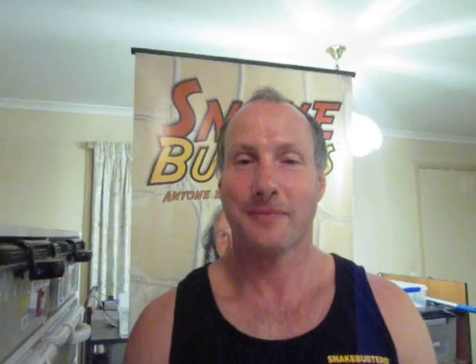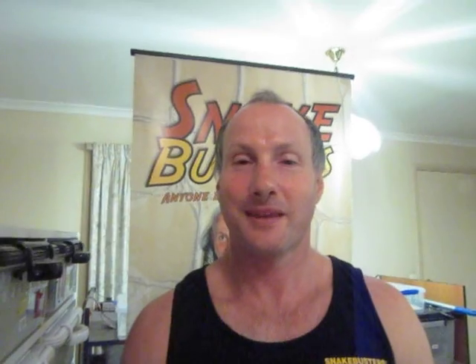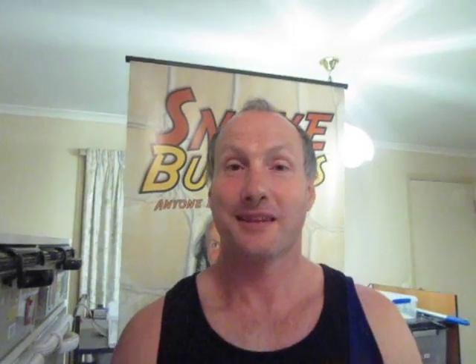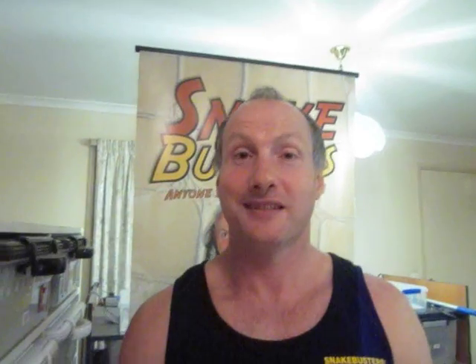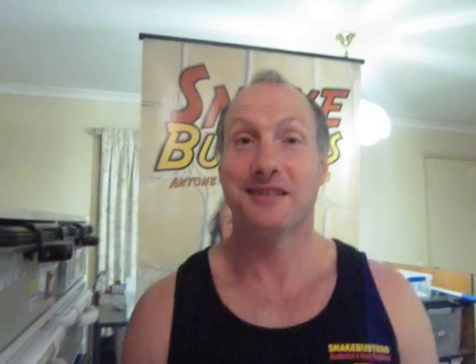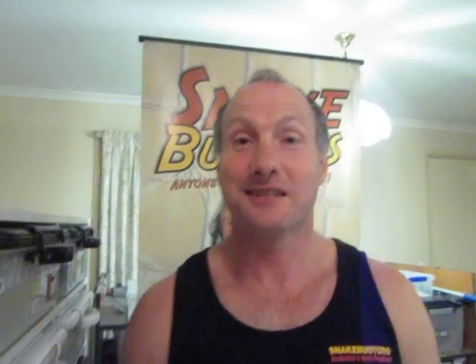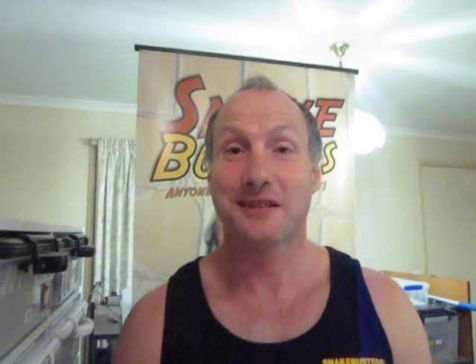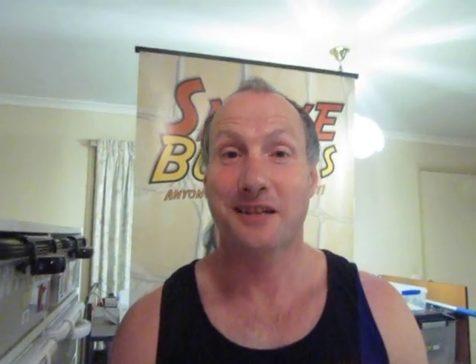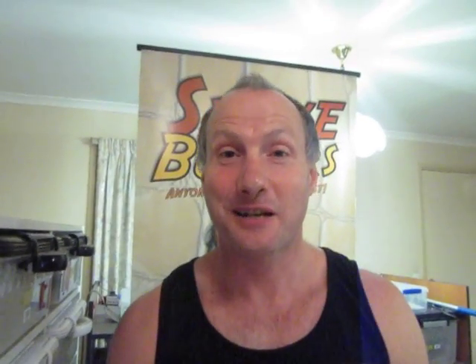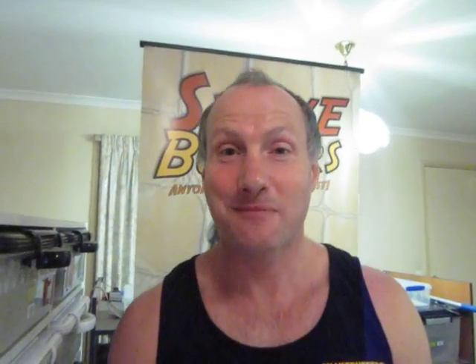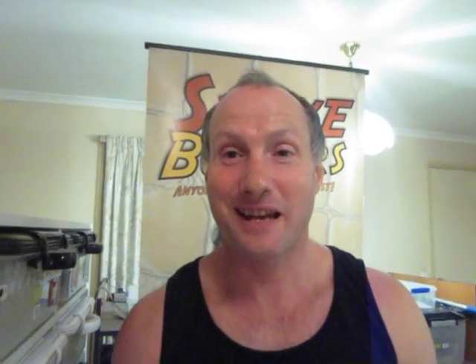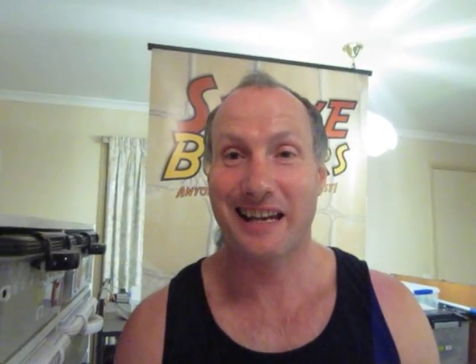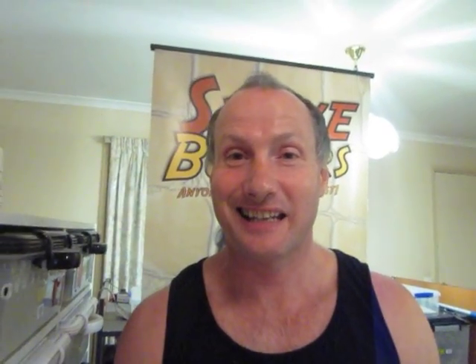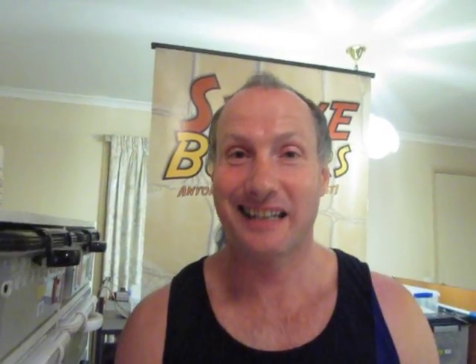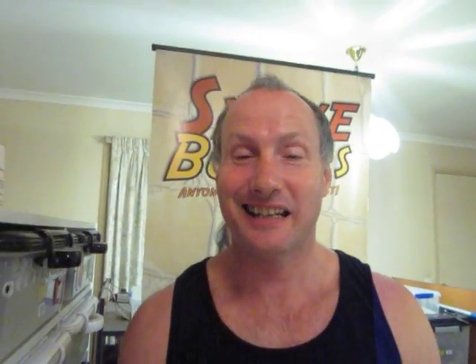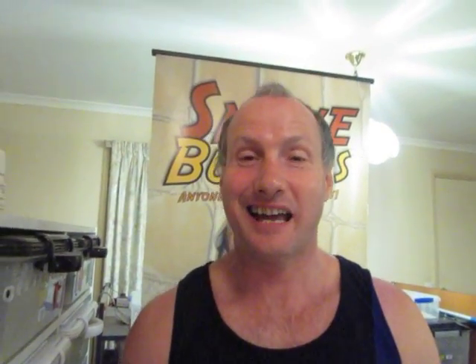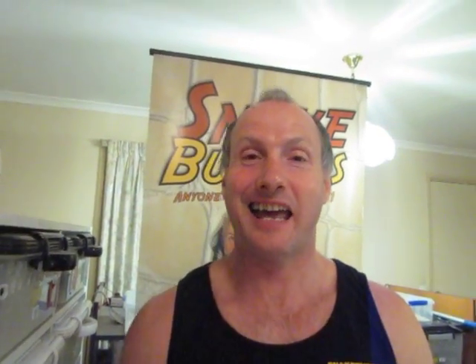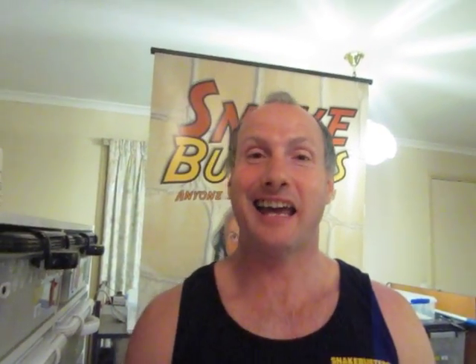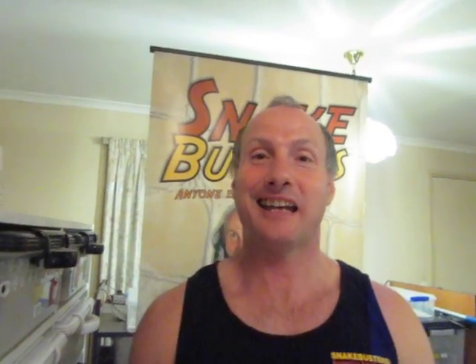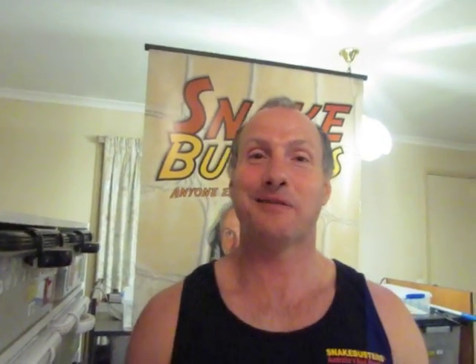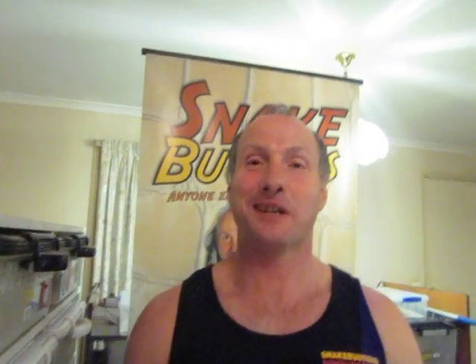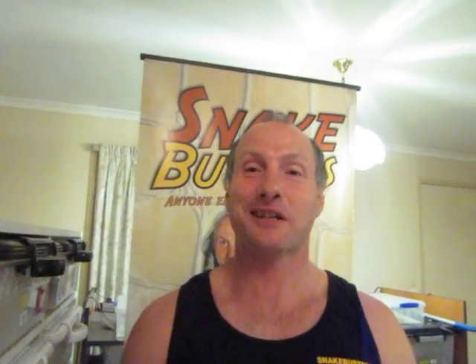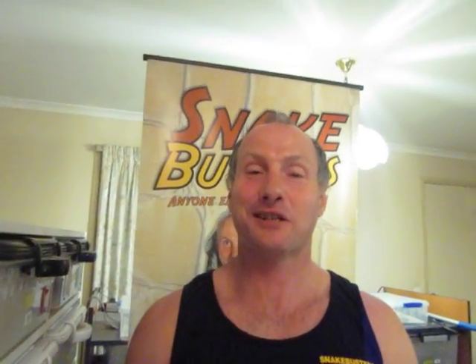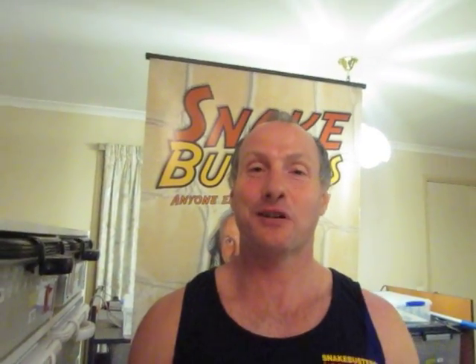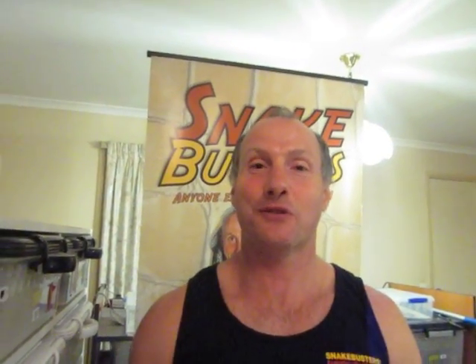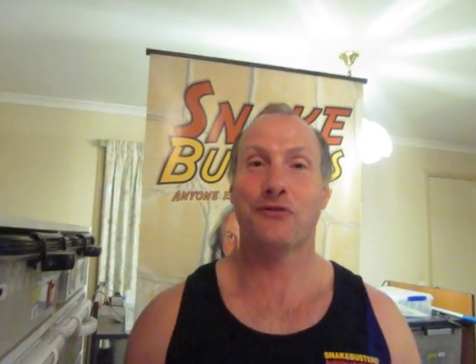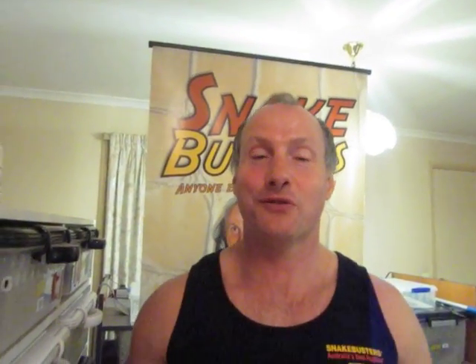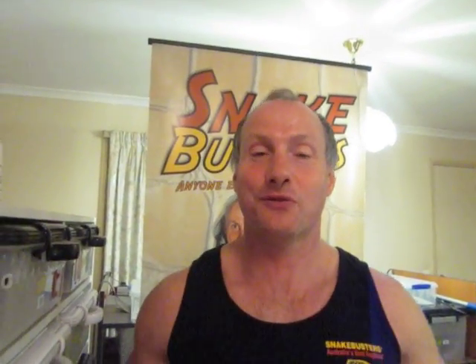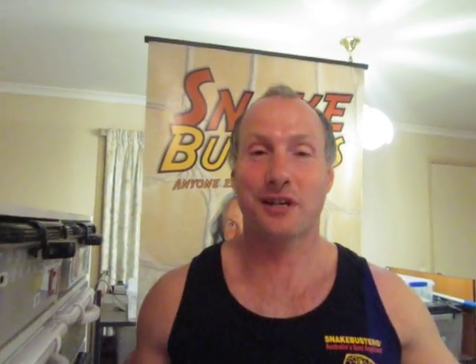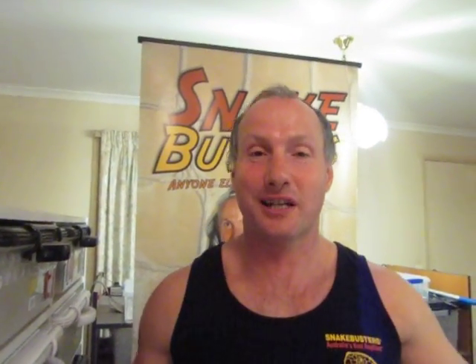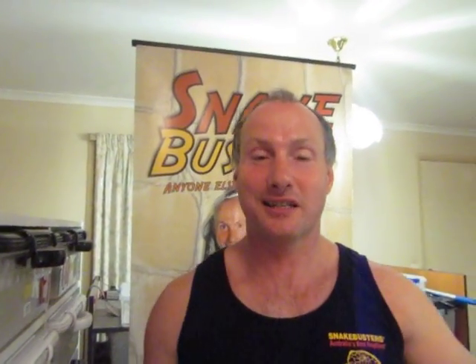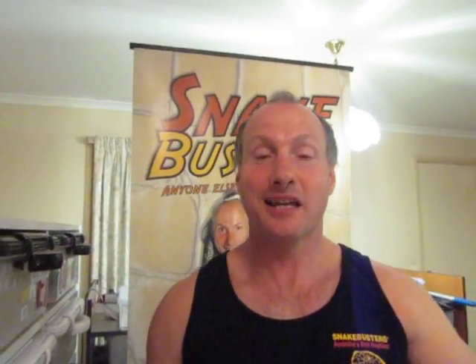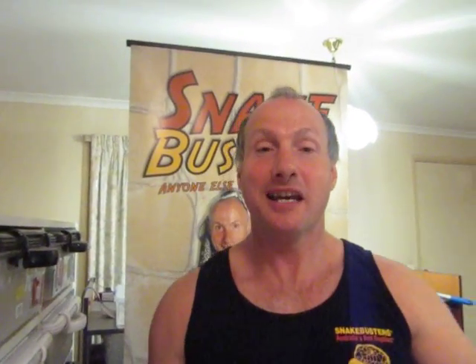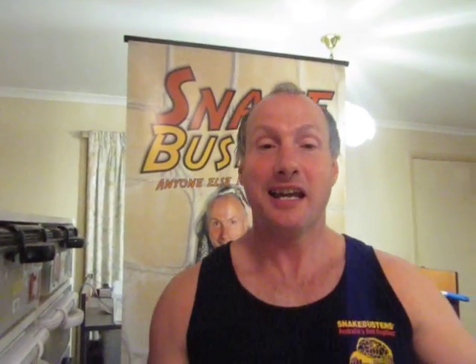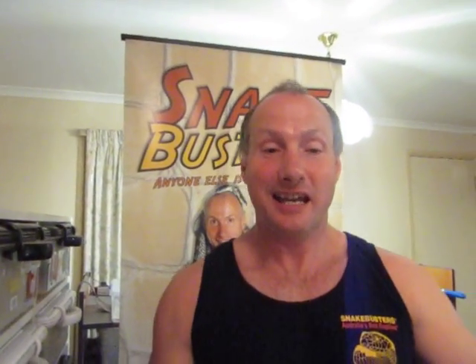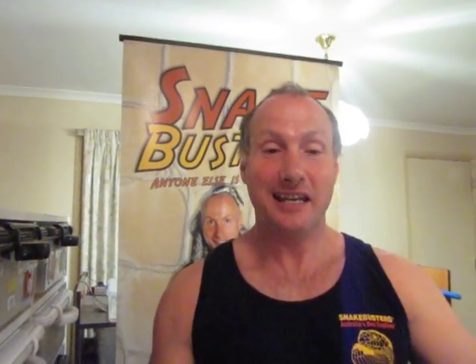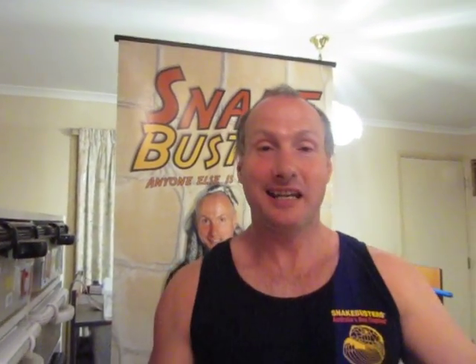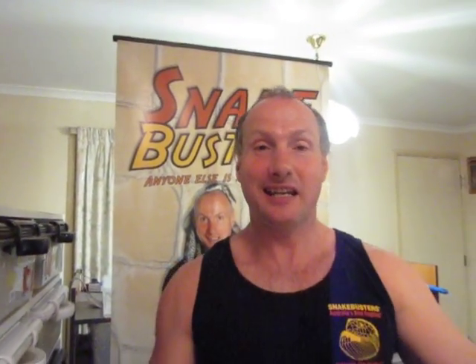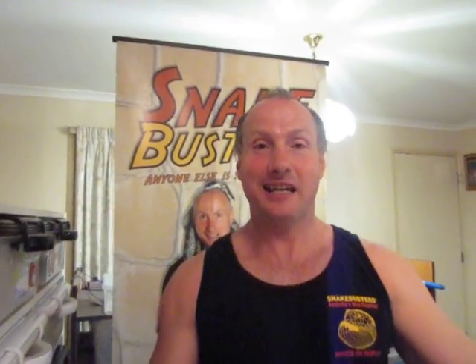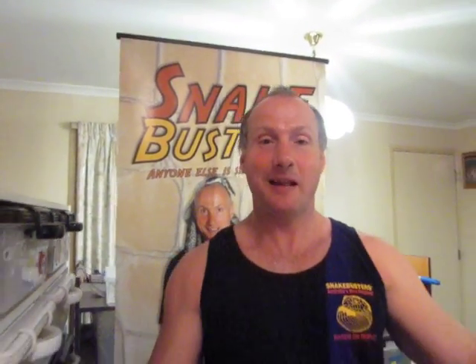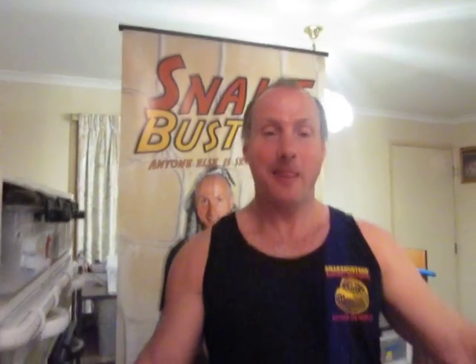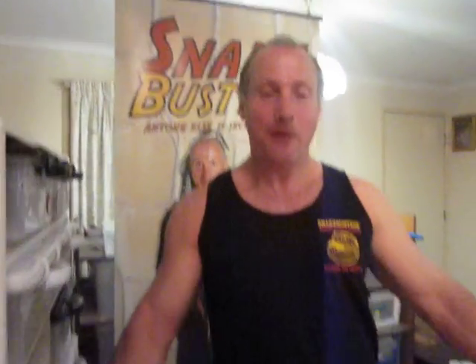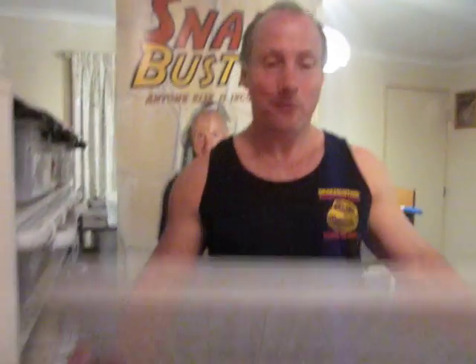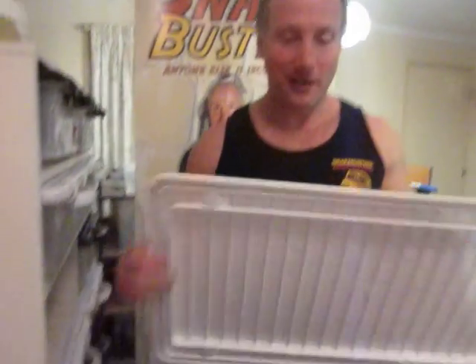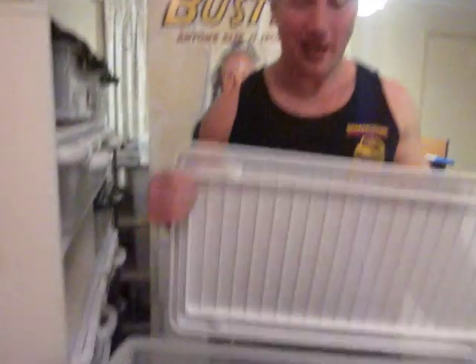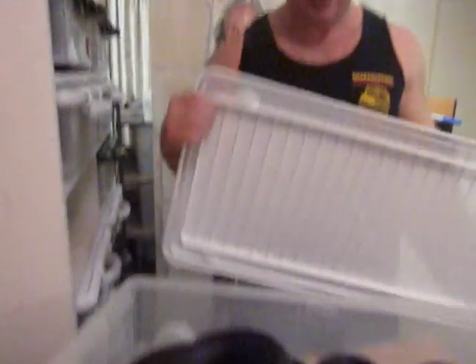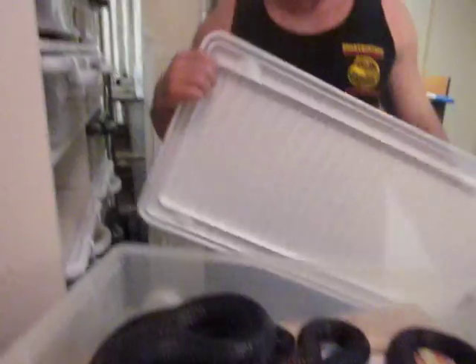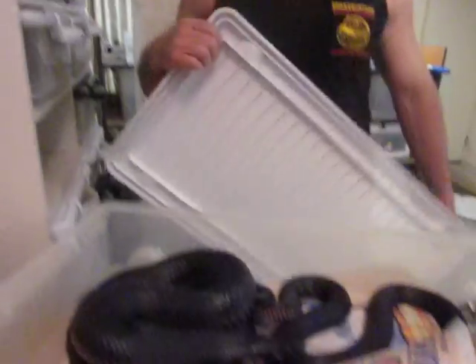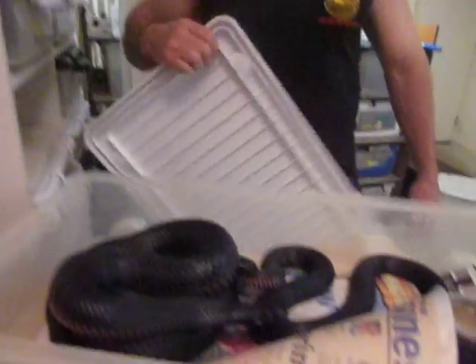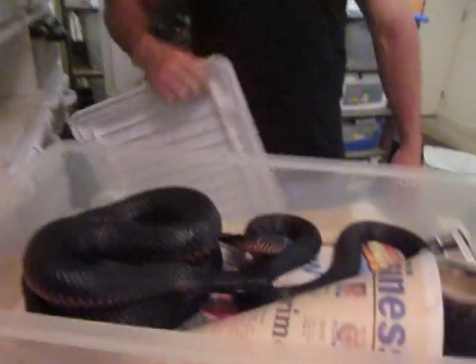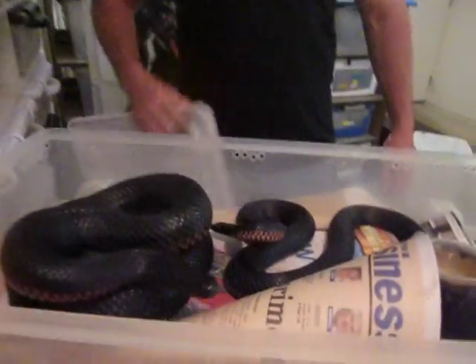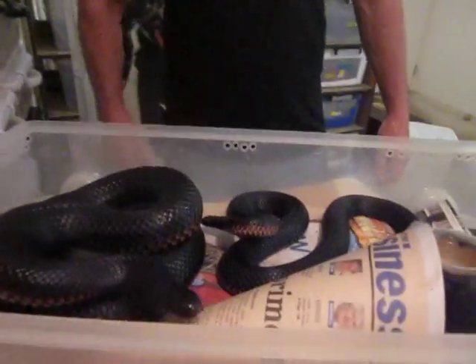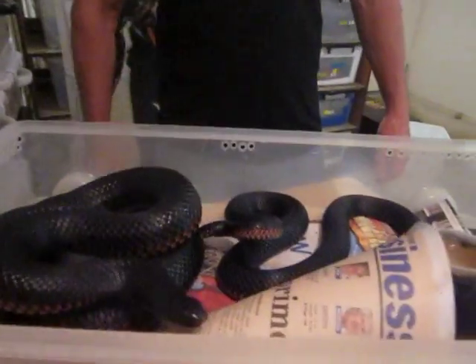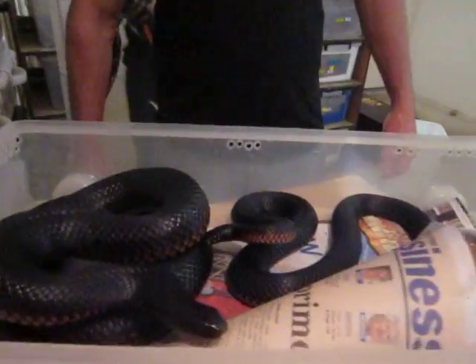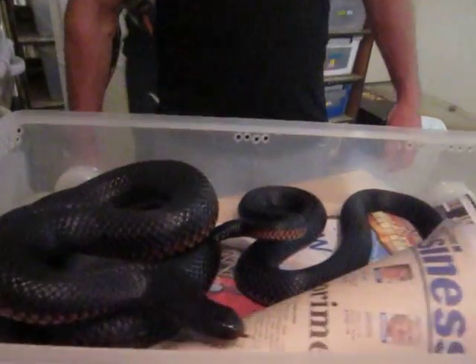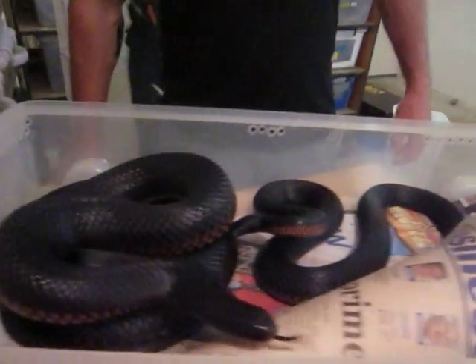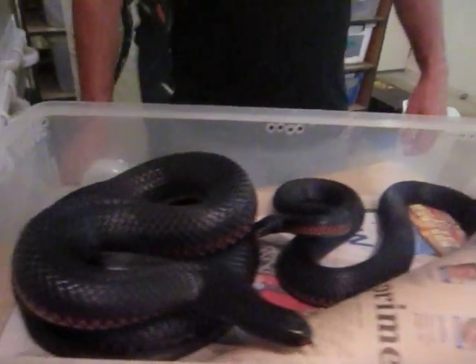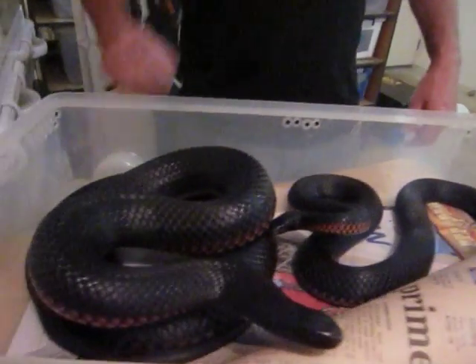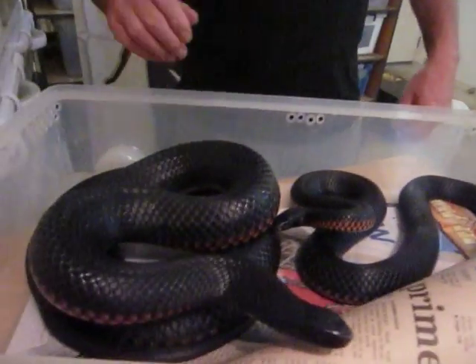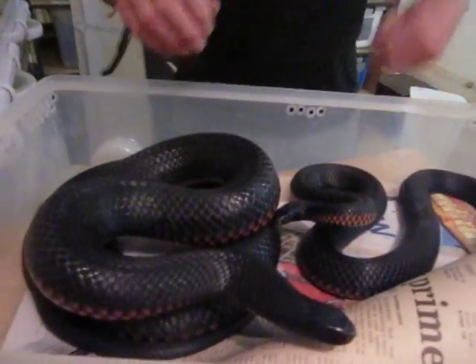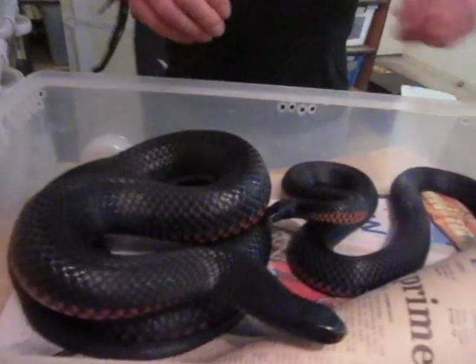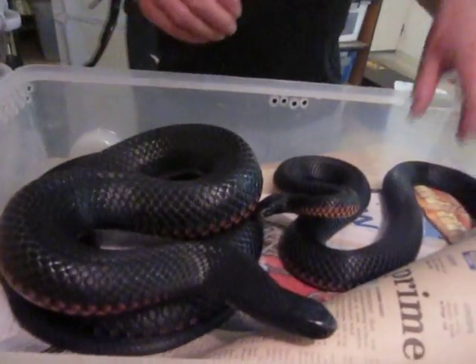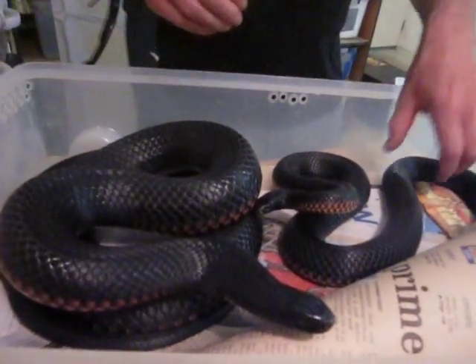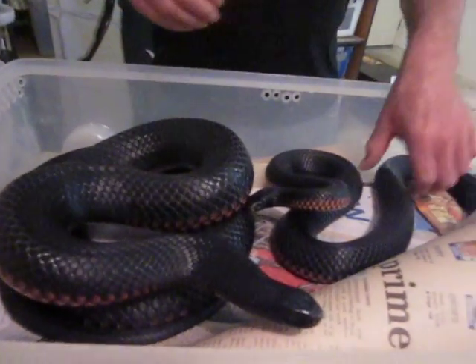This is the Snake Man here, and we're going to show you a few snakes. Here we have two red-bellied black snakes.